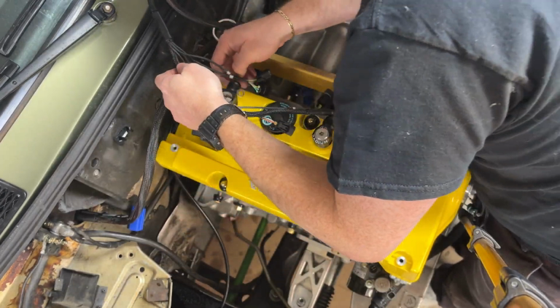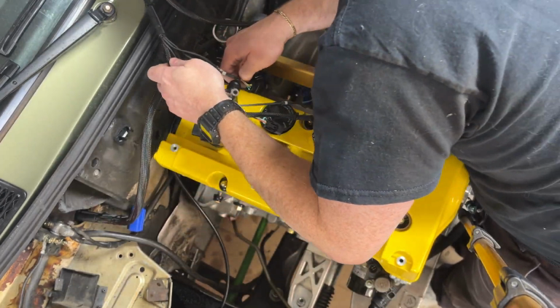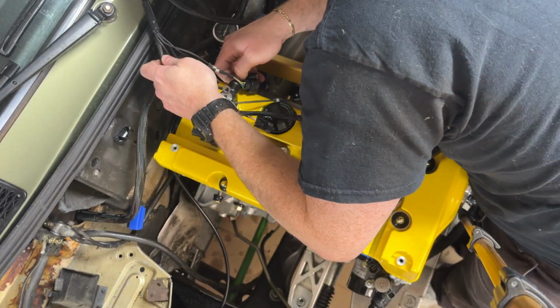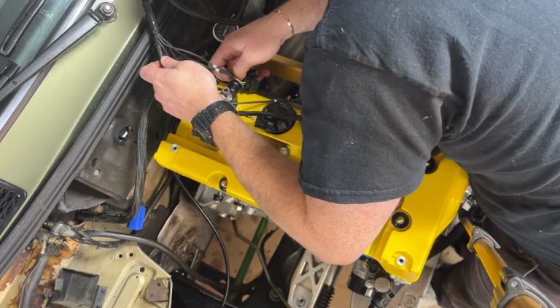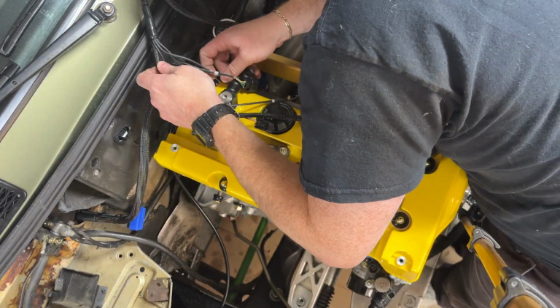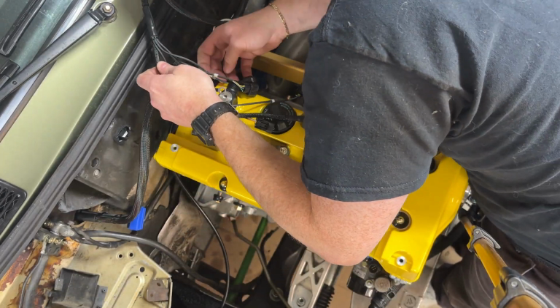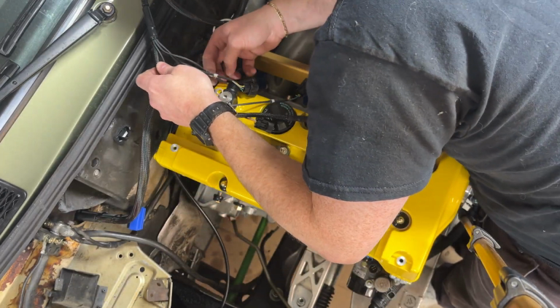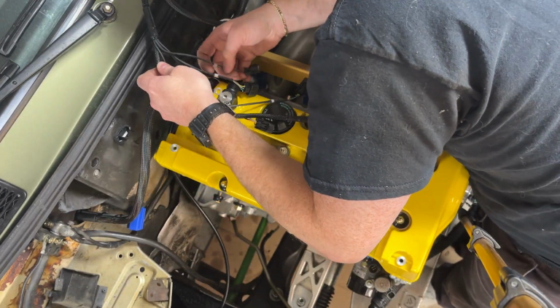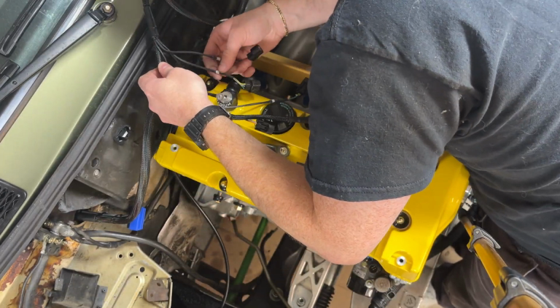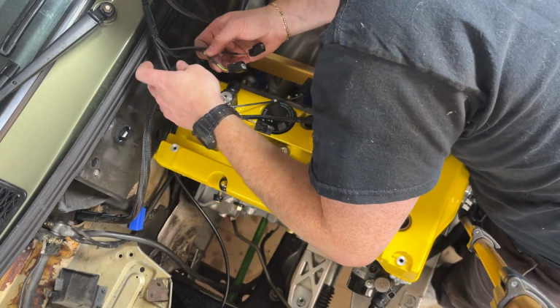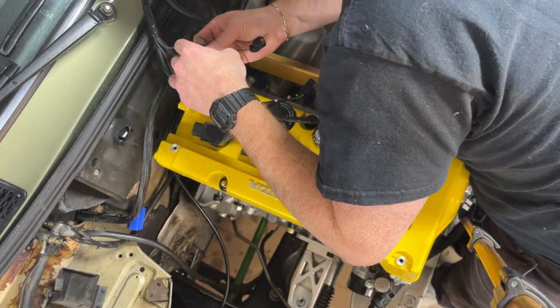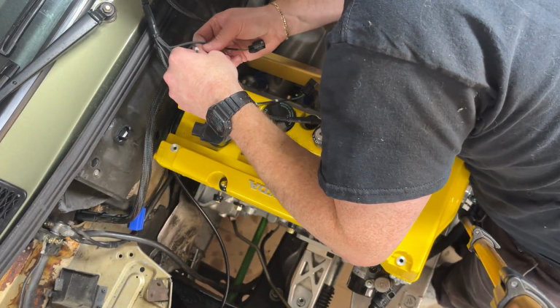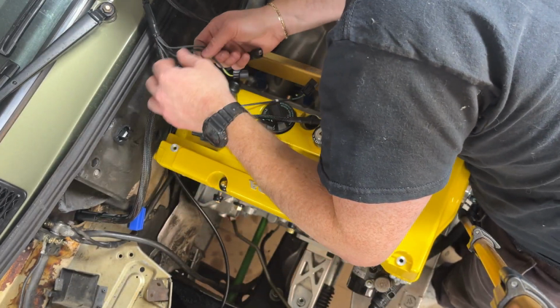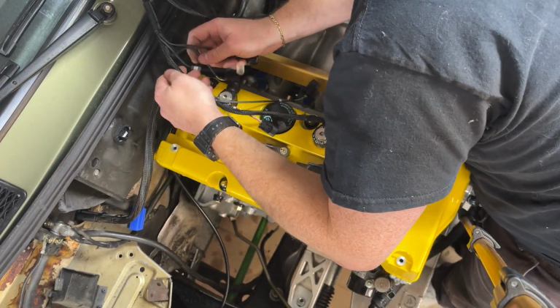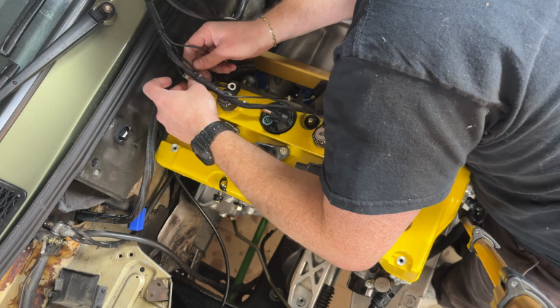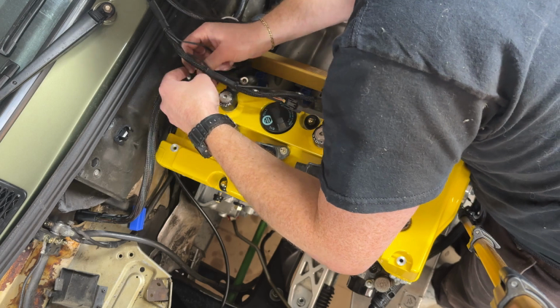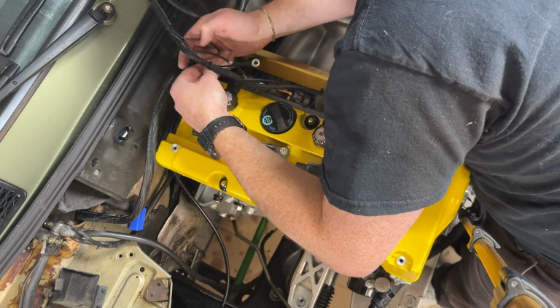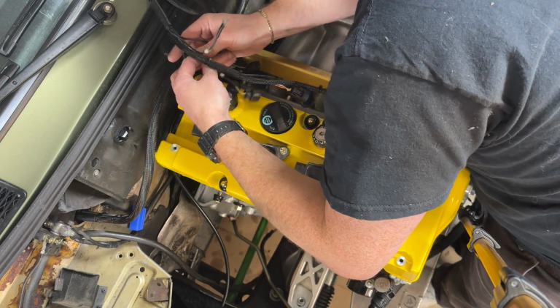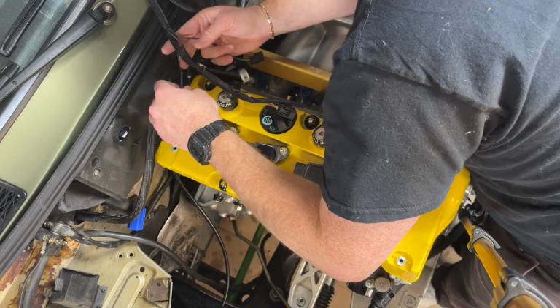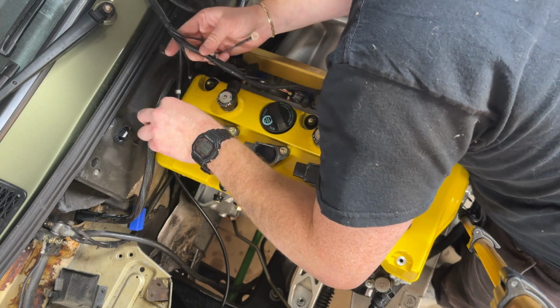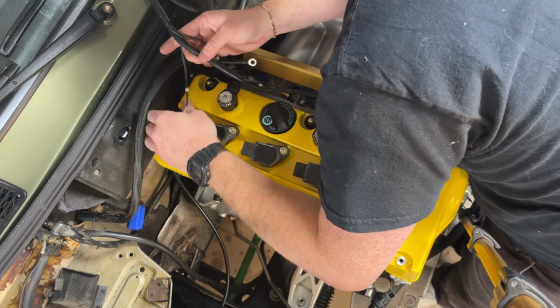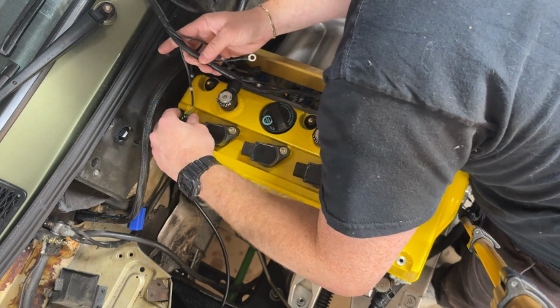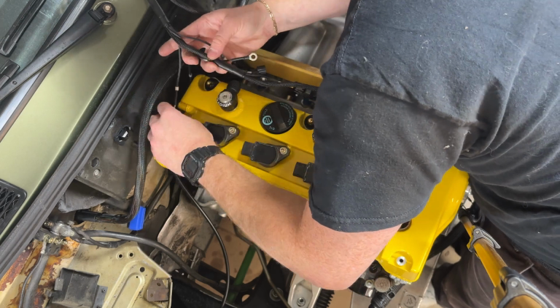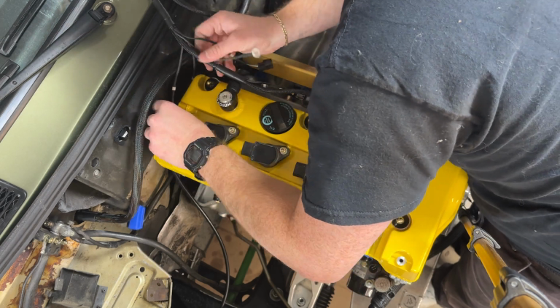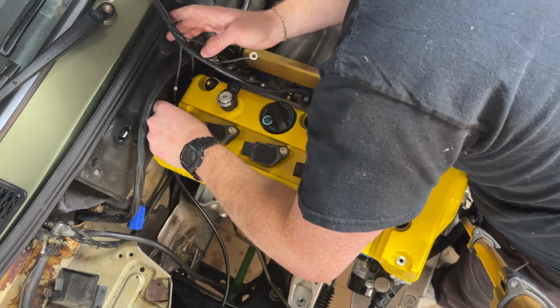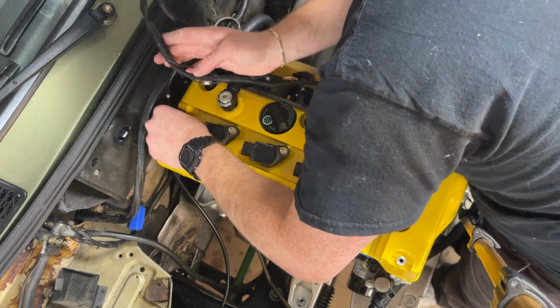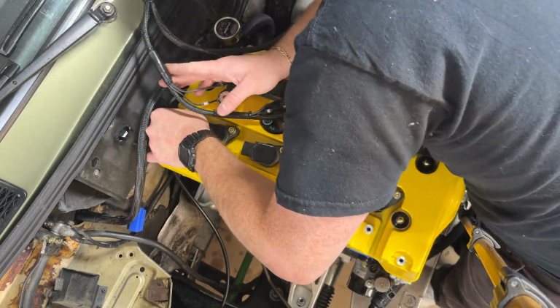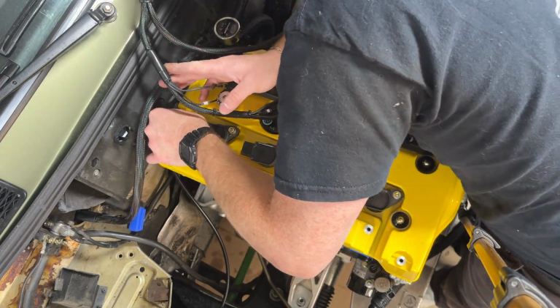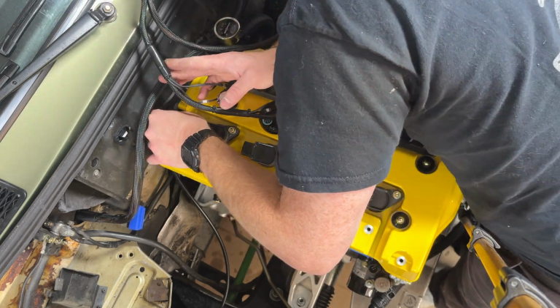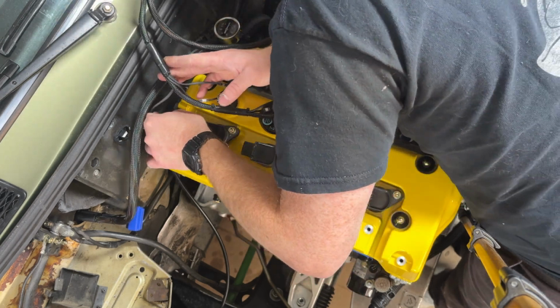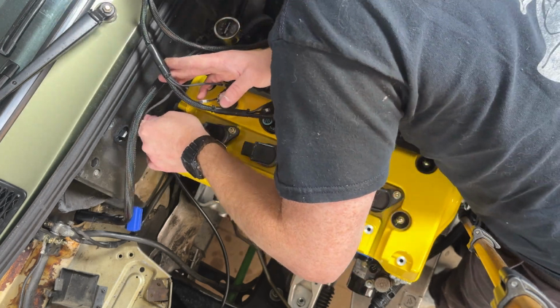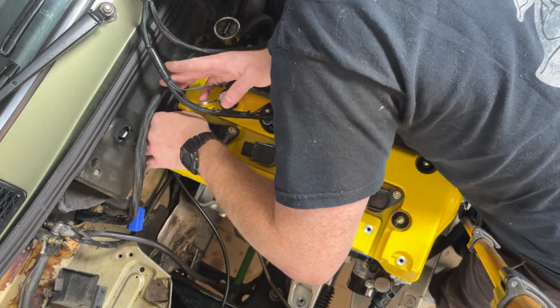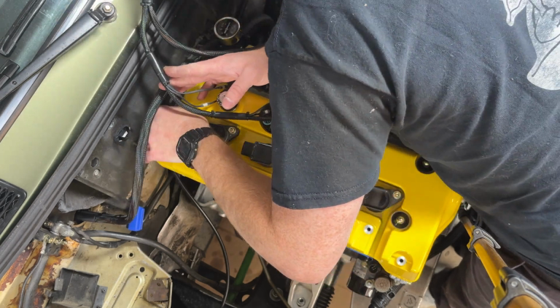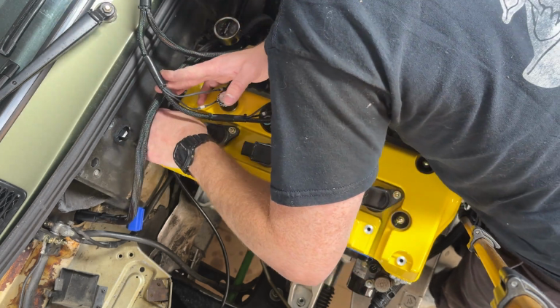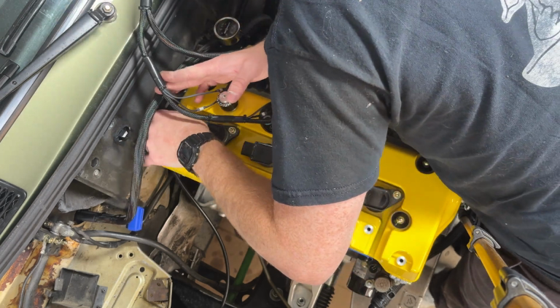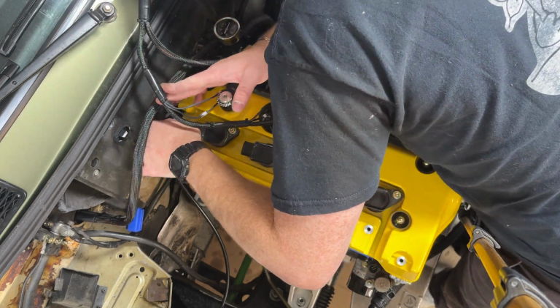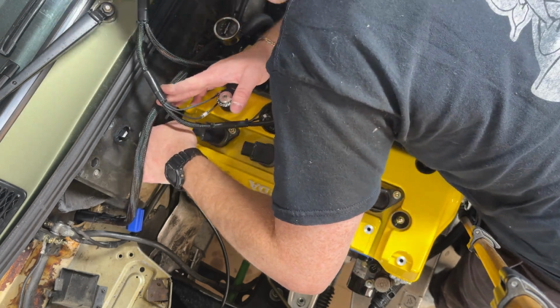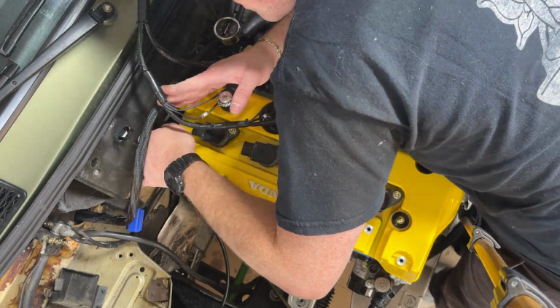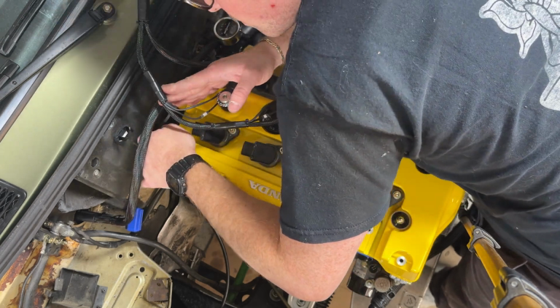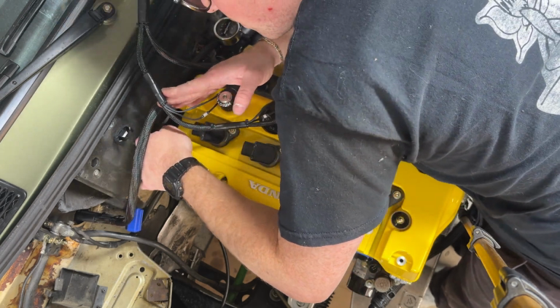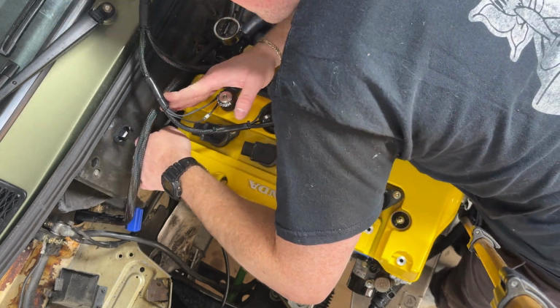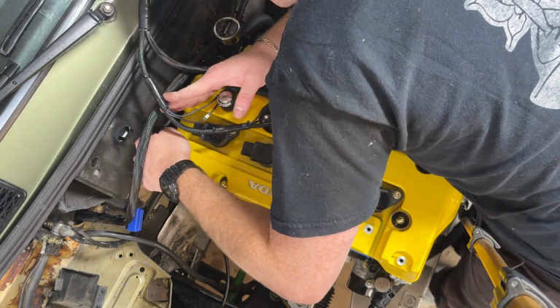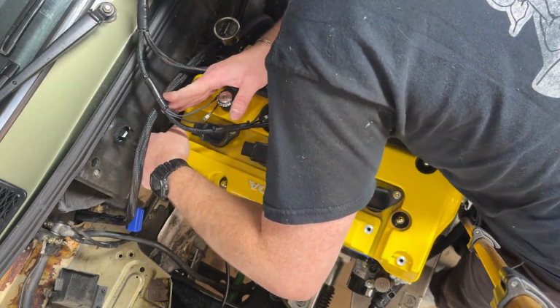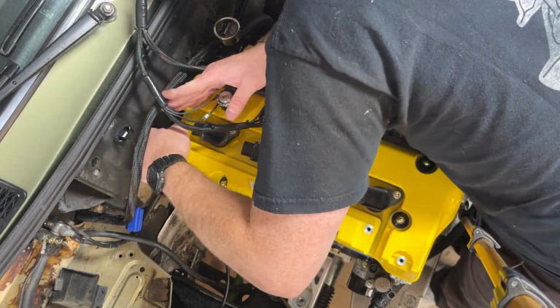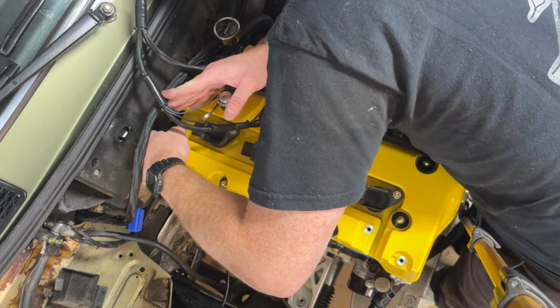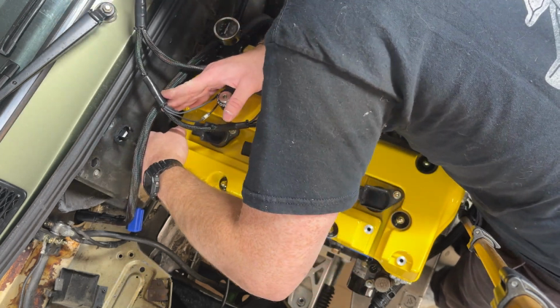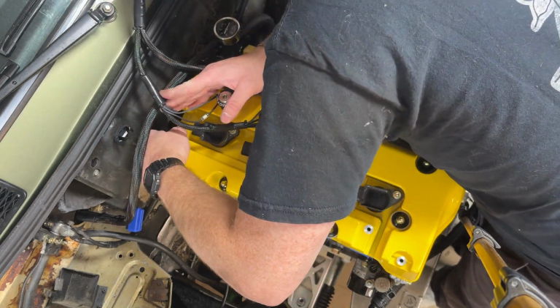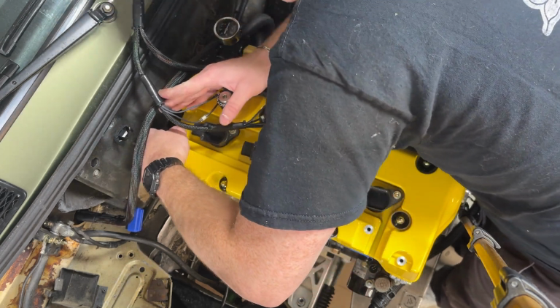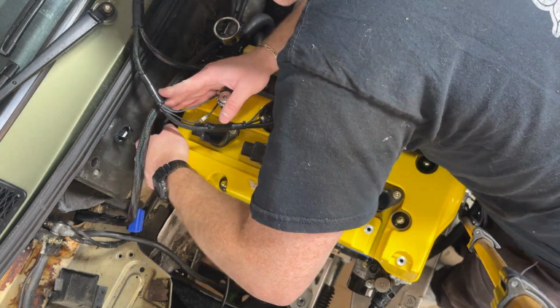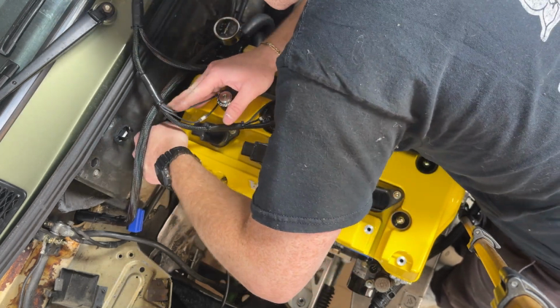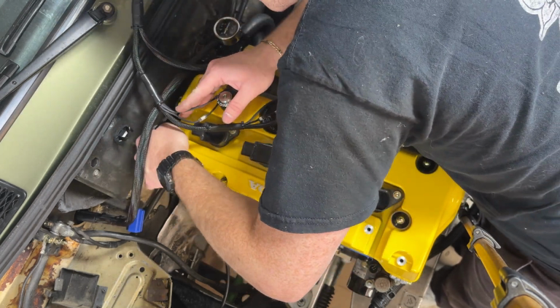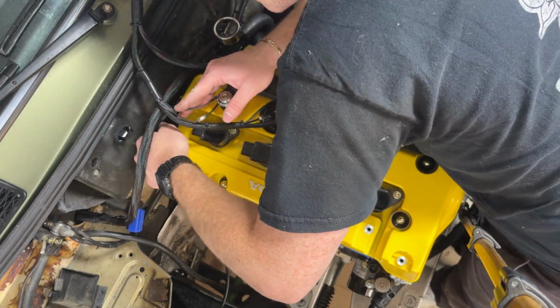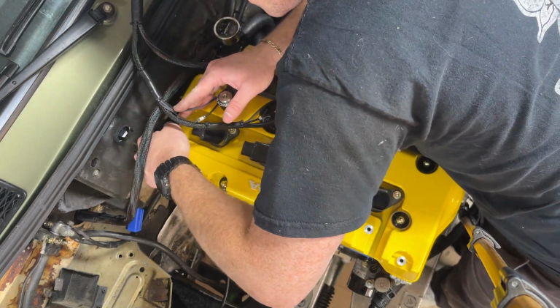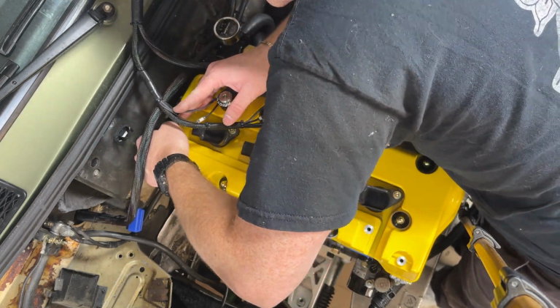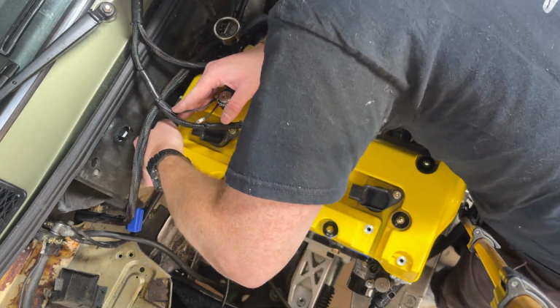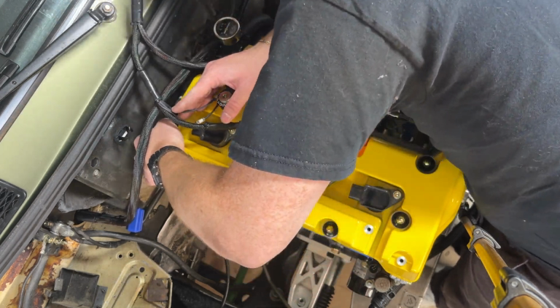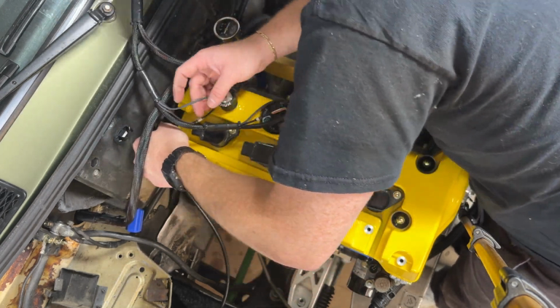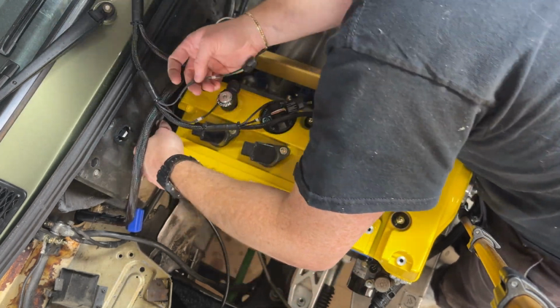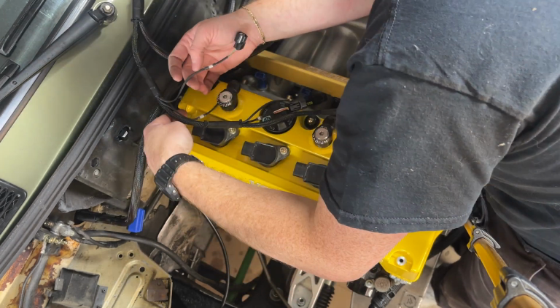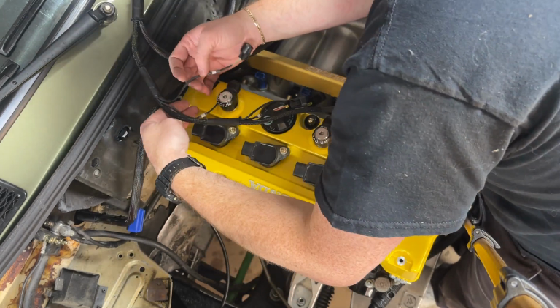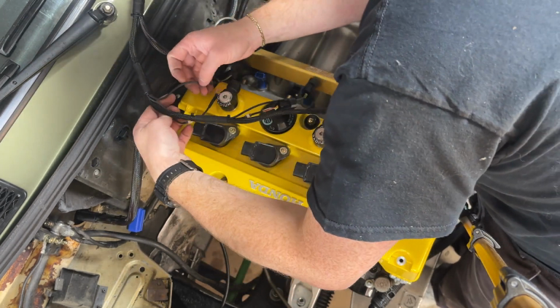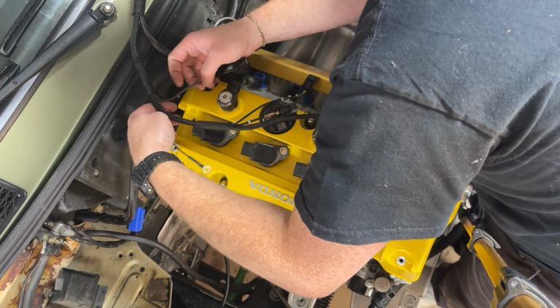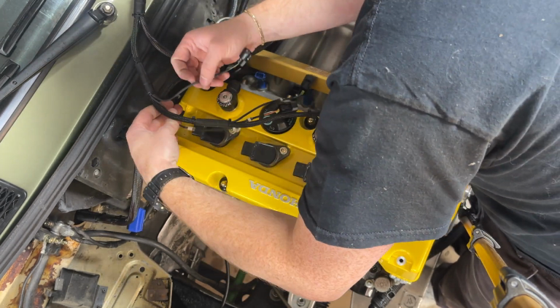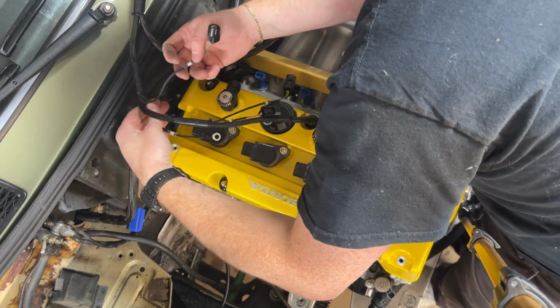I'm just connecting the cam sensors here first on the back of the head. There are a couple of grounds and then it also connects to all the plugs.